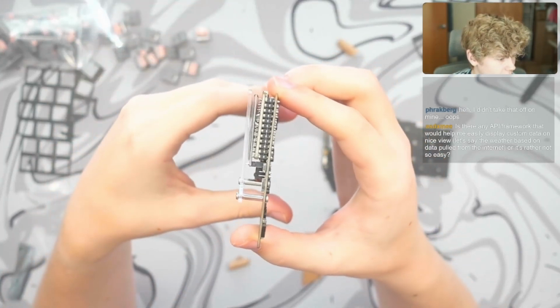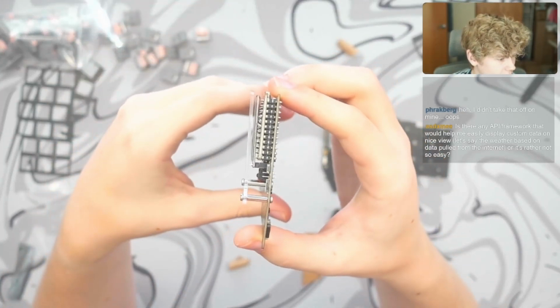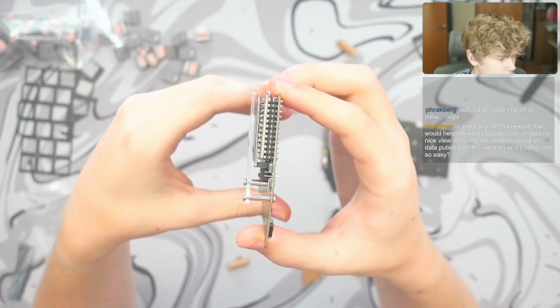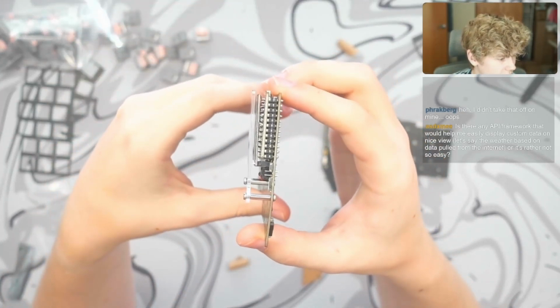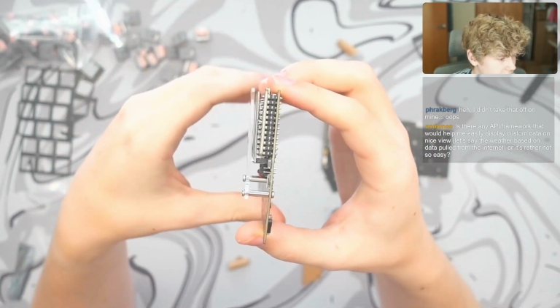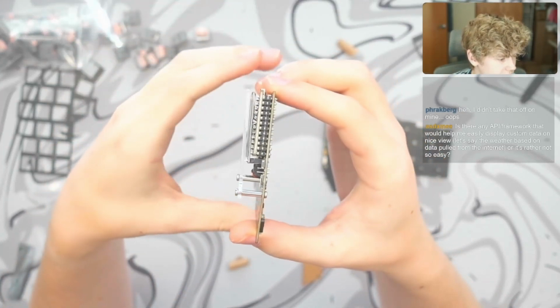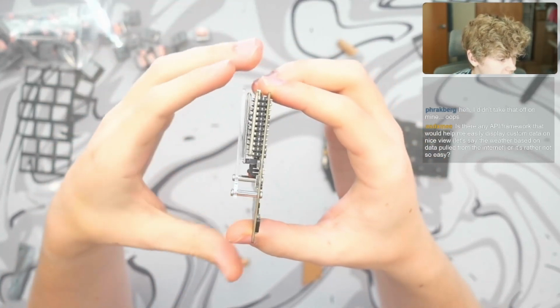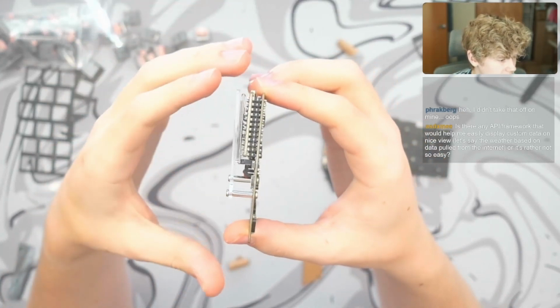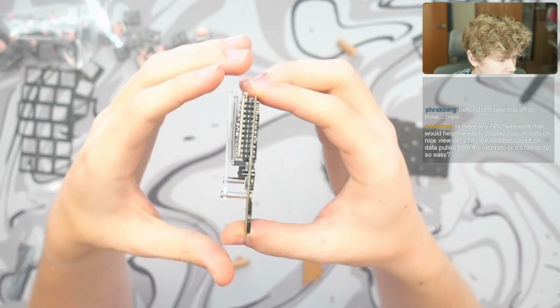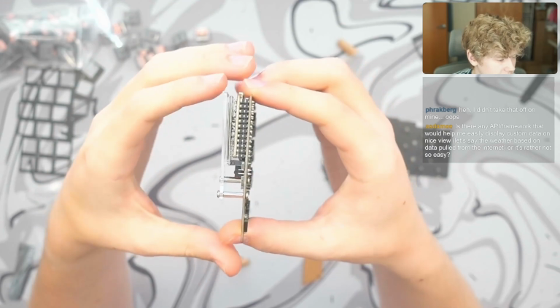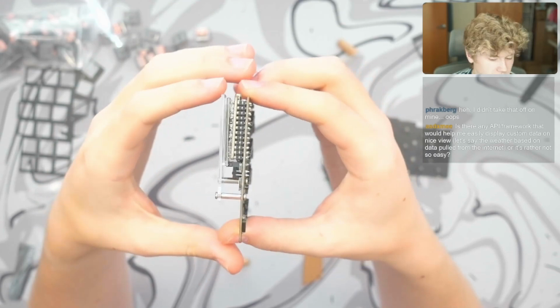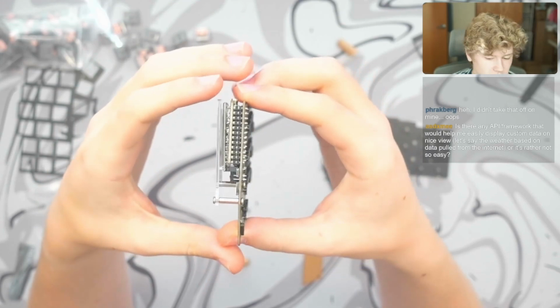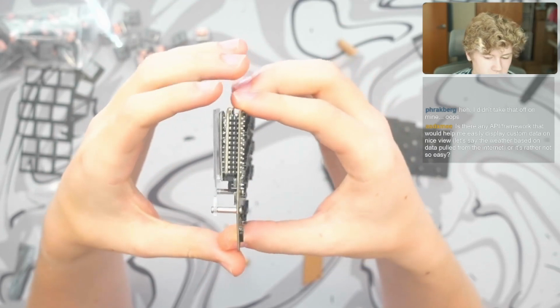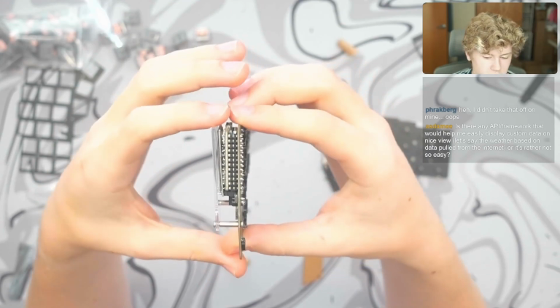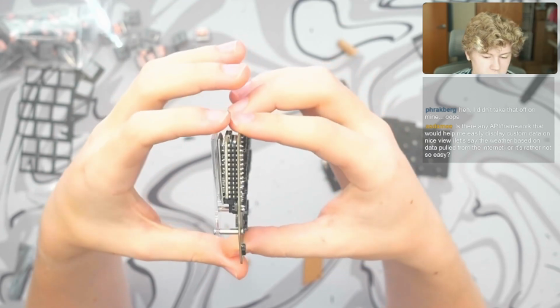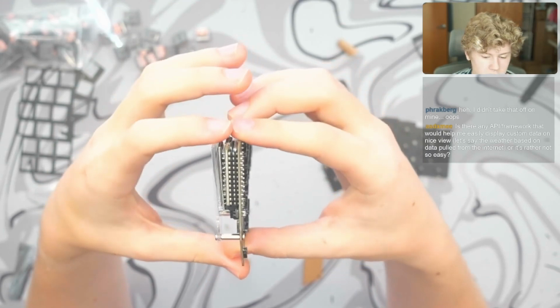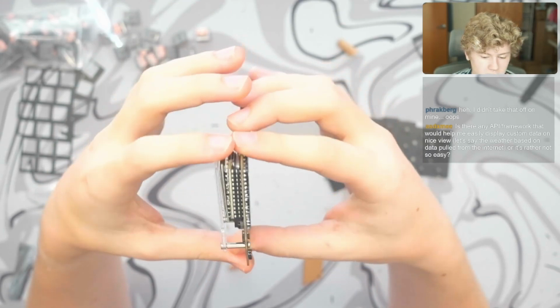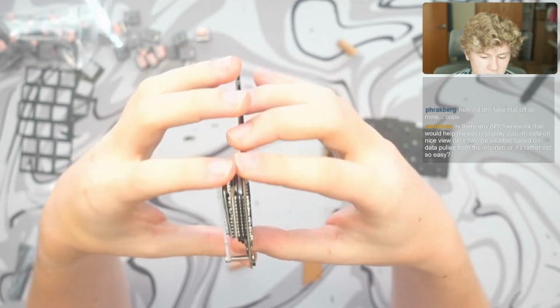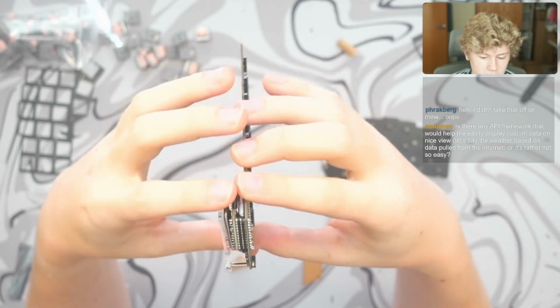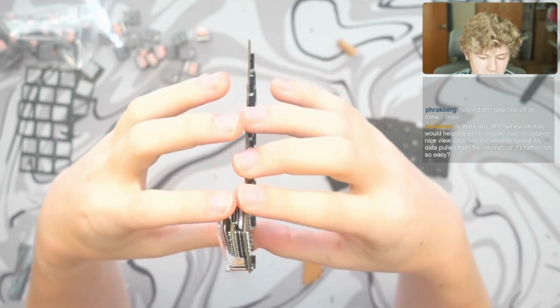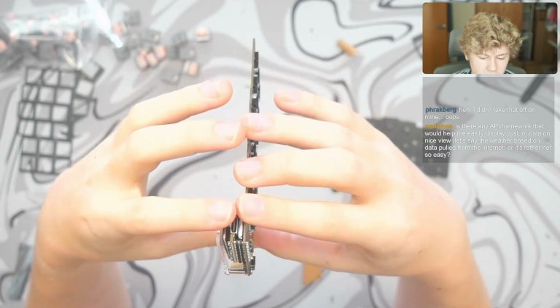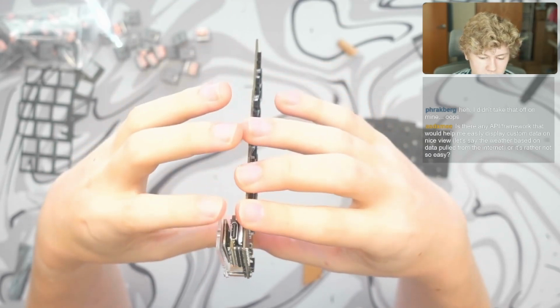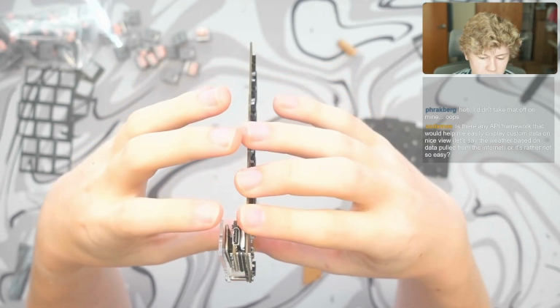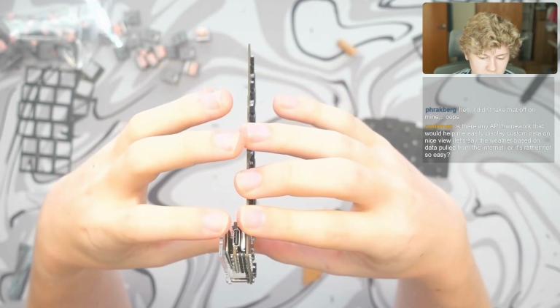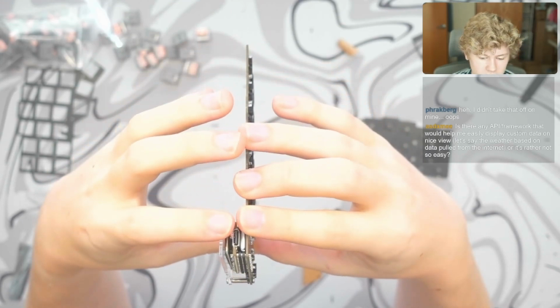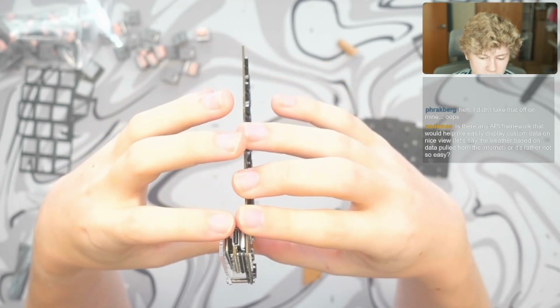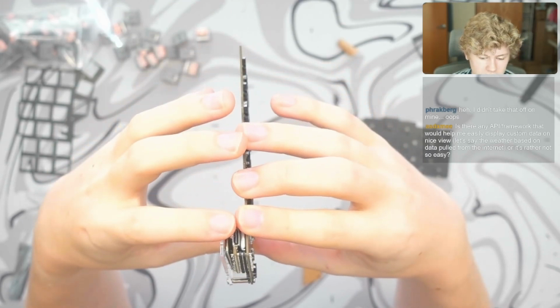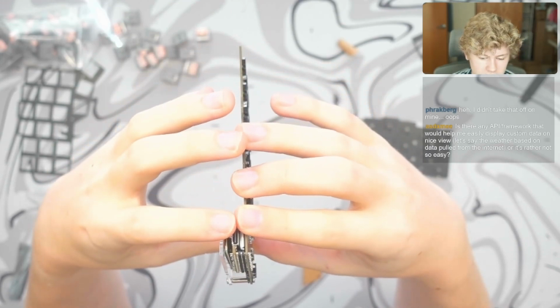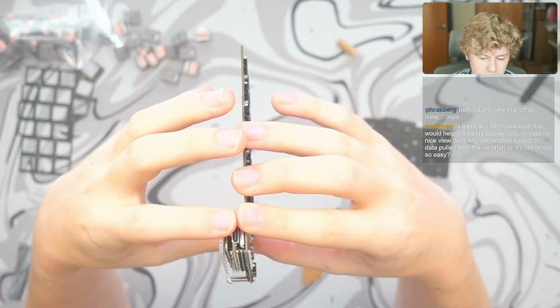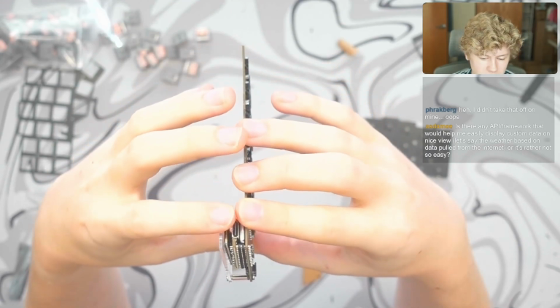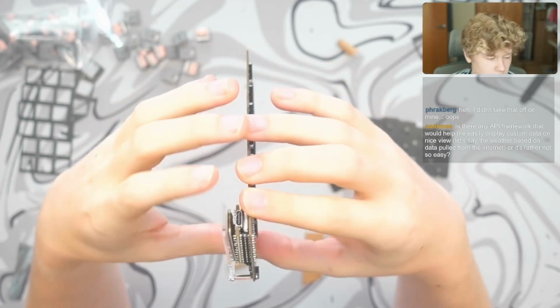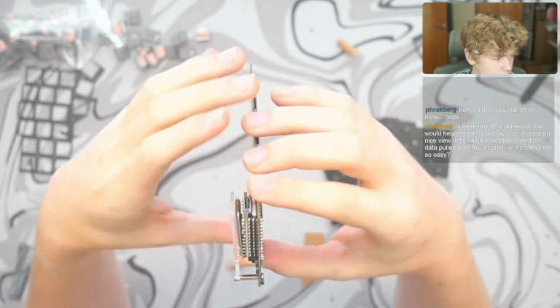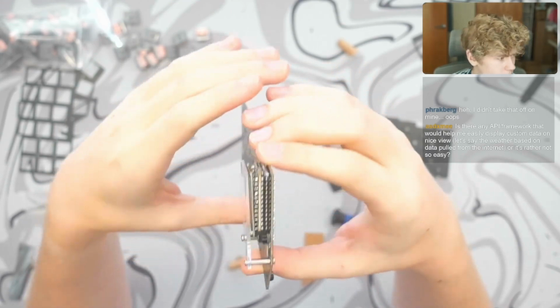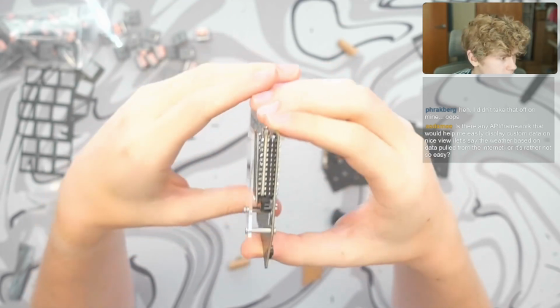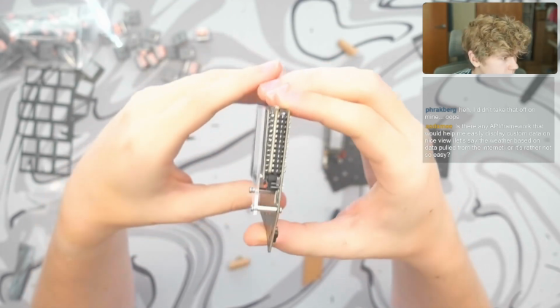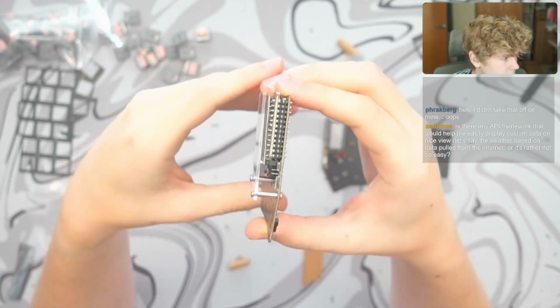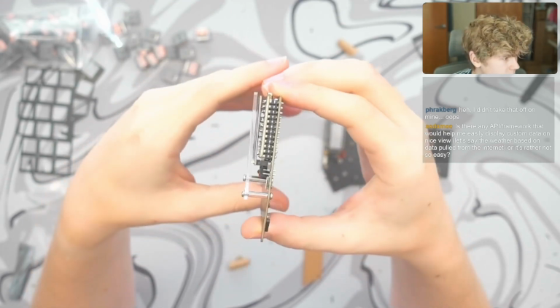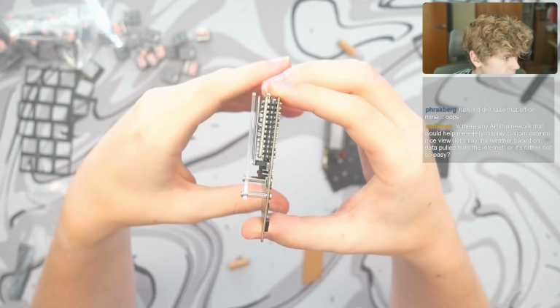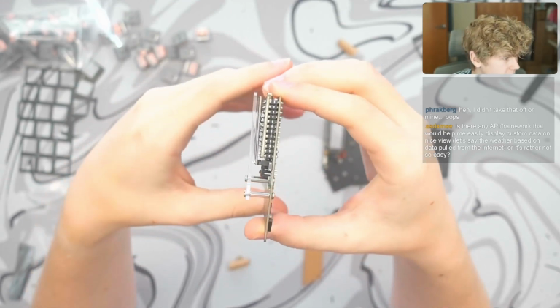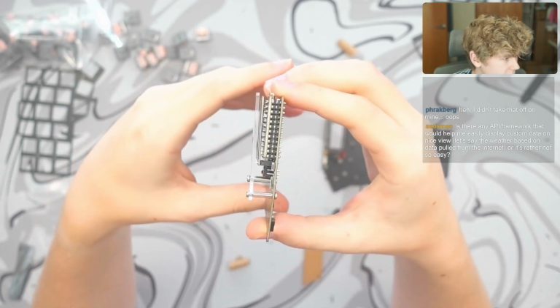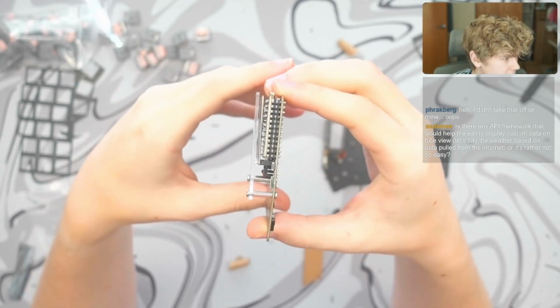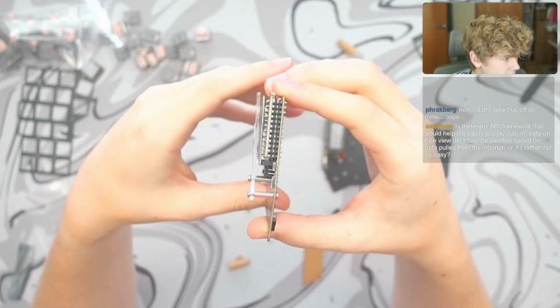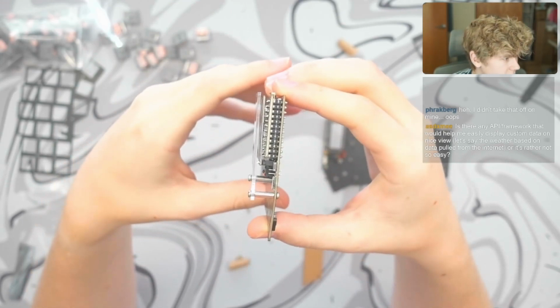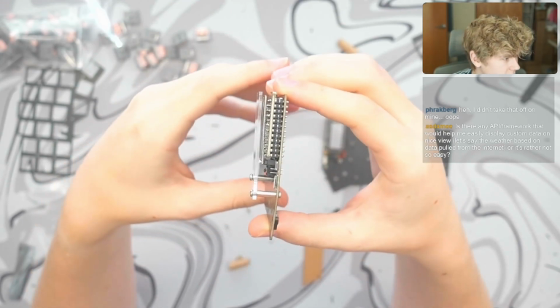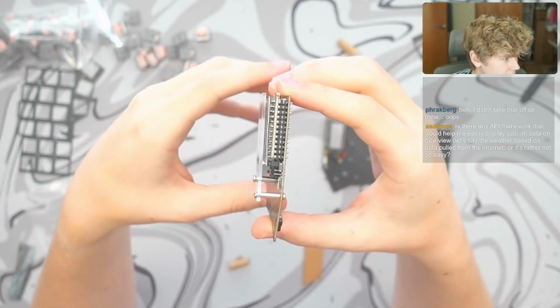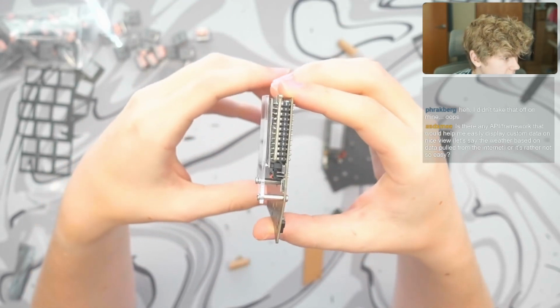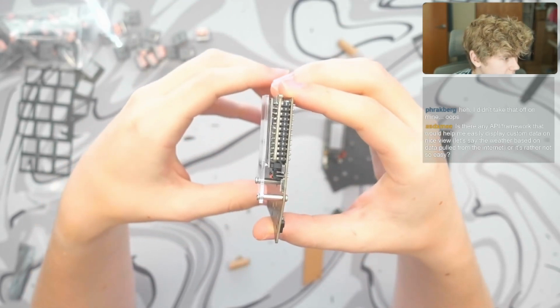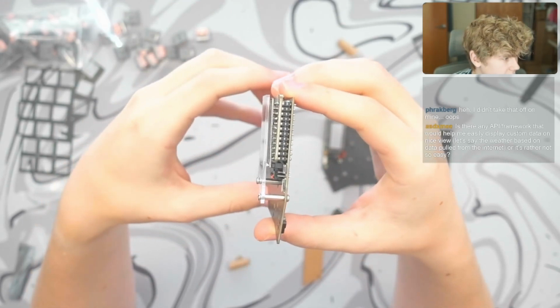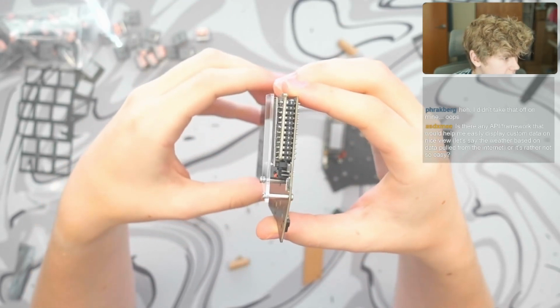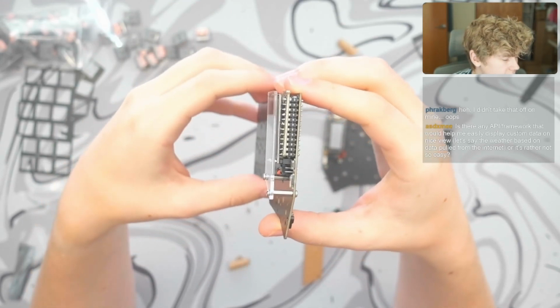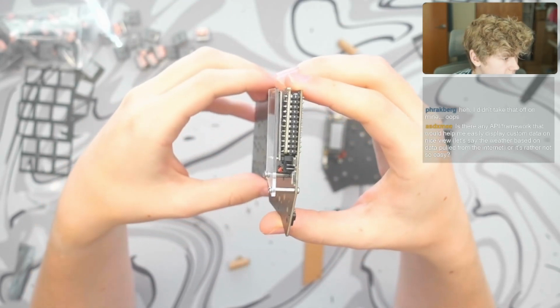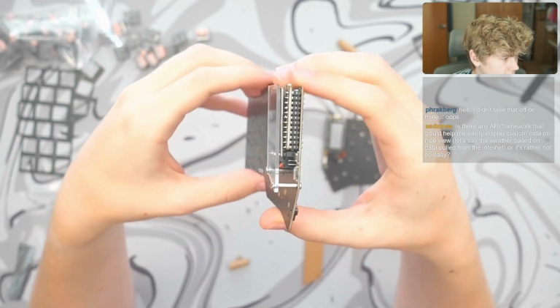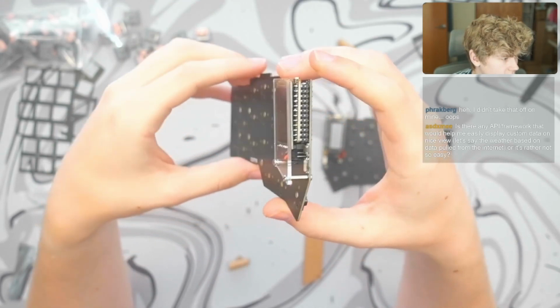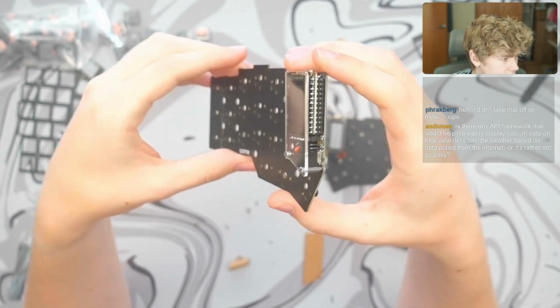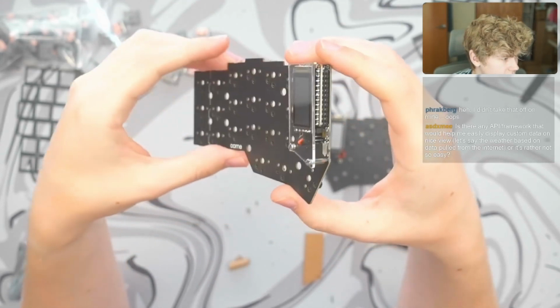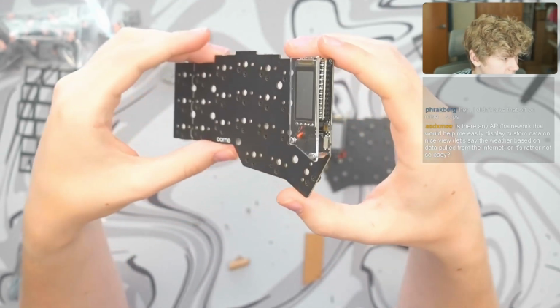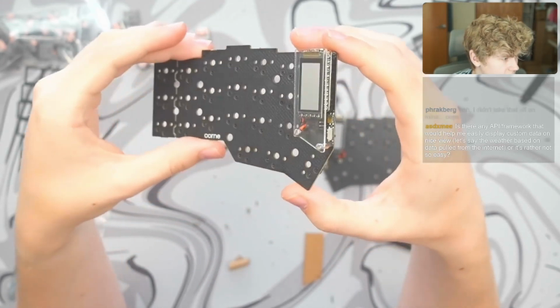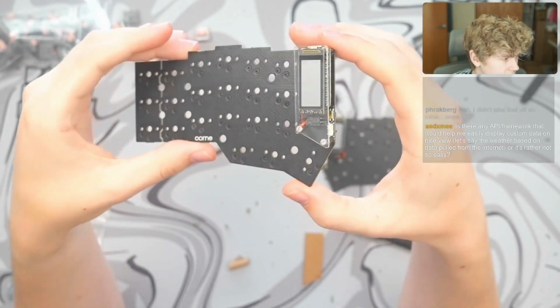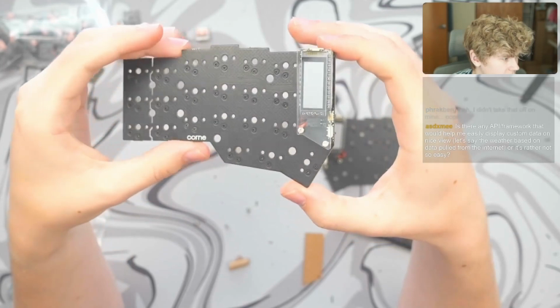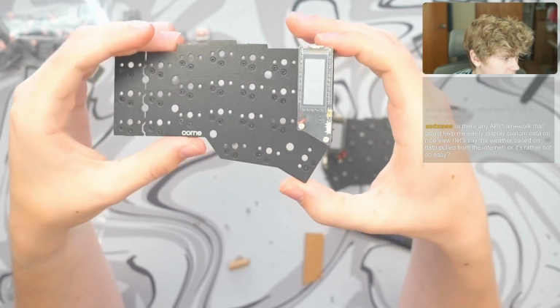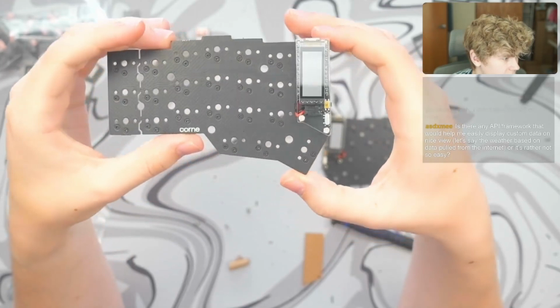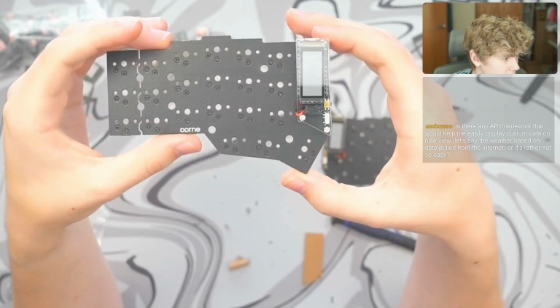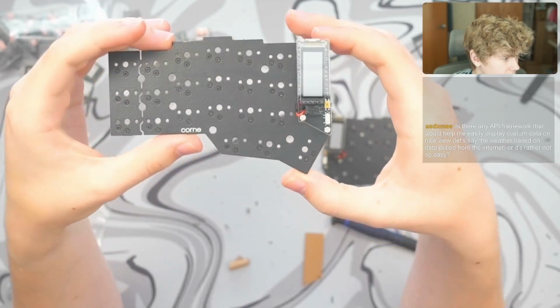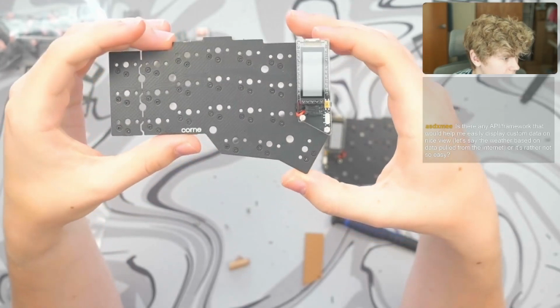It's not a big deal if you don't take off your nice view protective film. It's not going to hurt anything — it's just something that it's good to do.